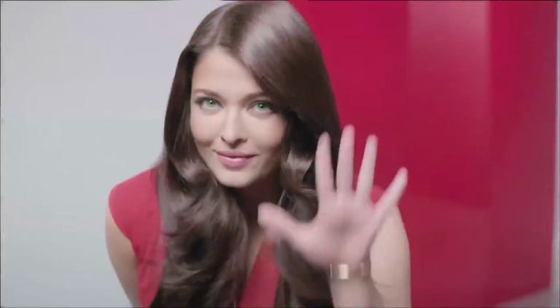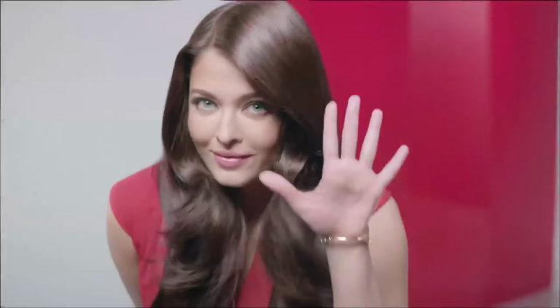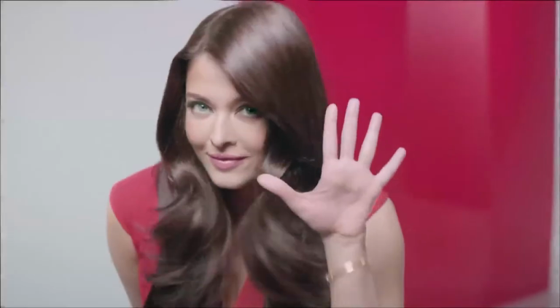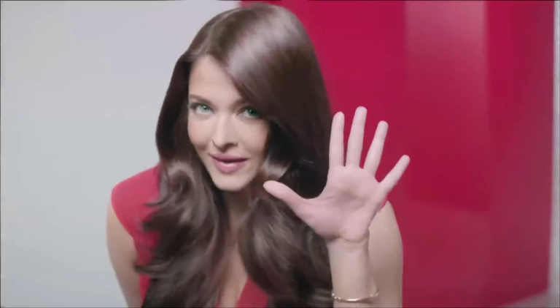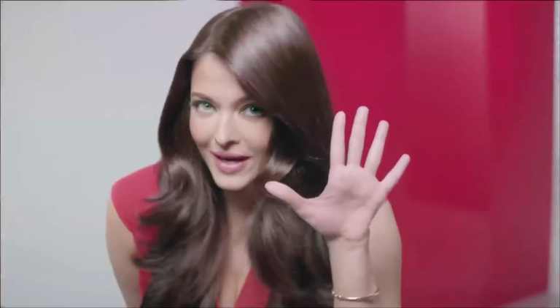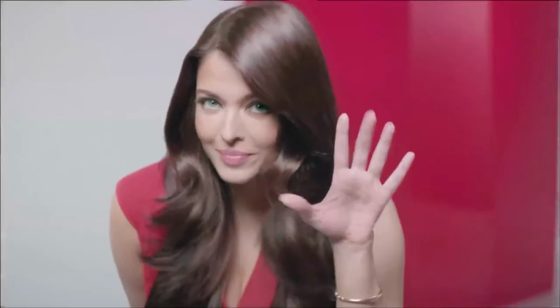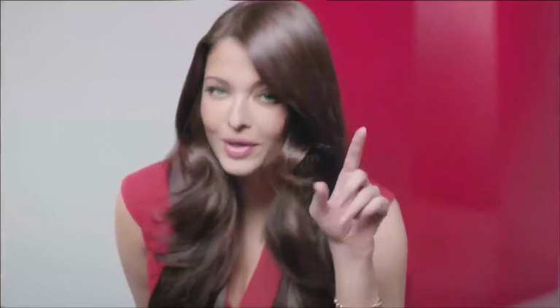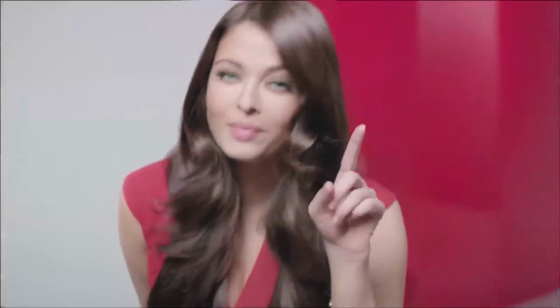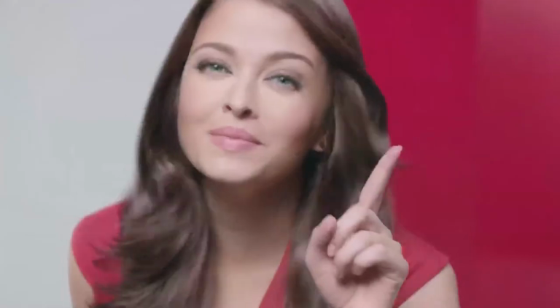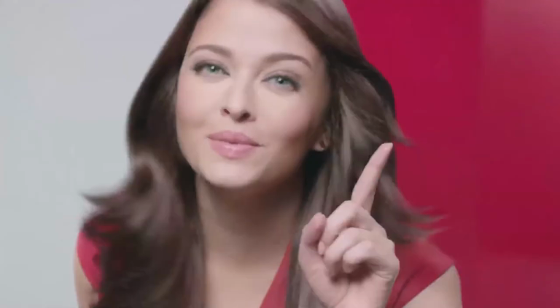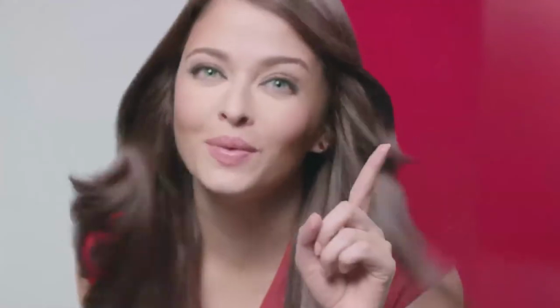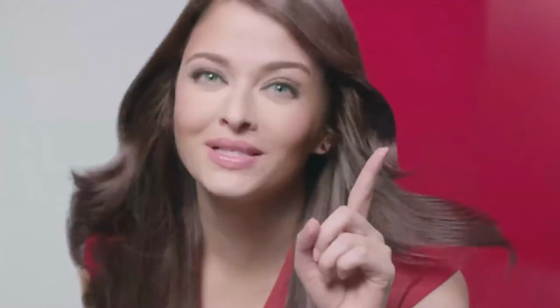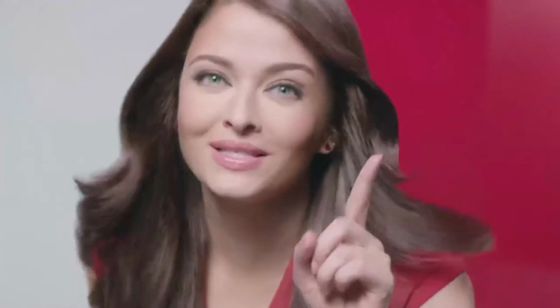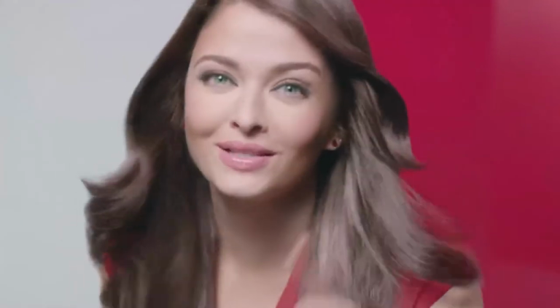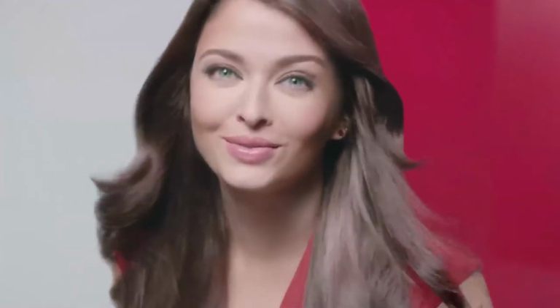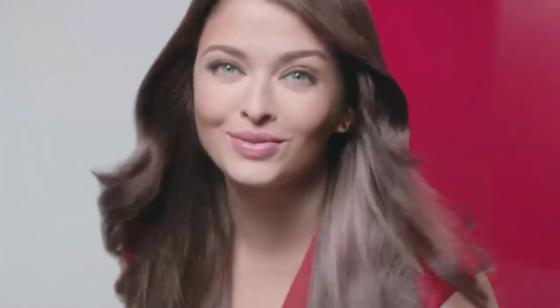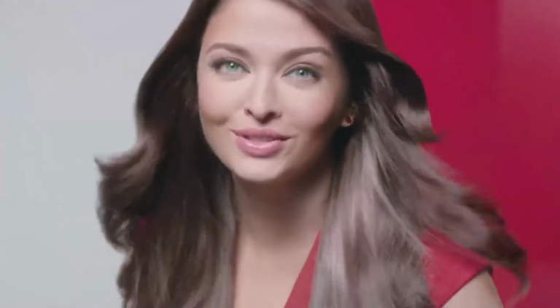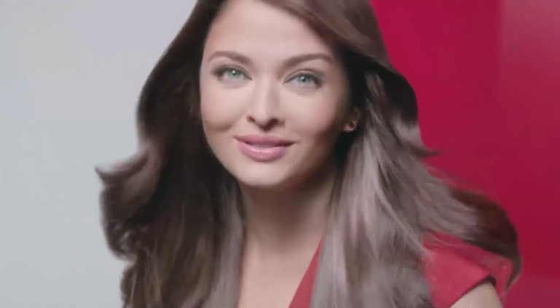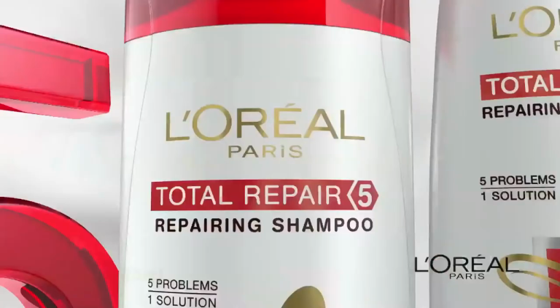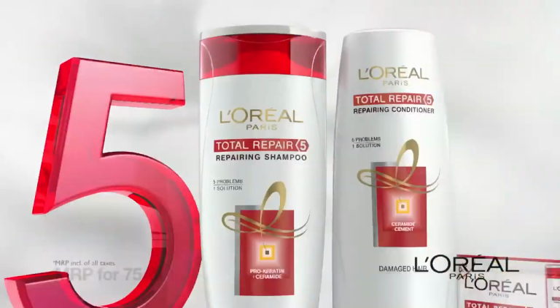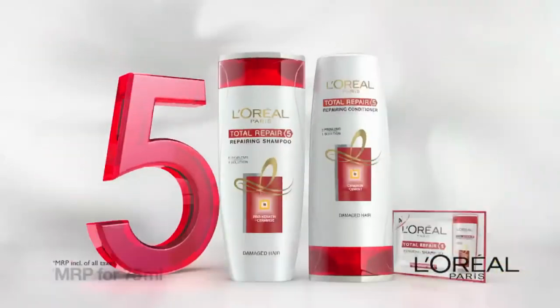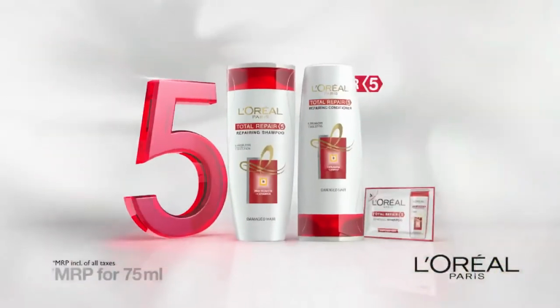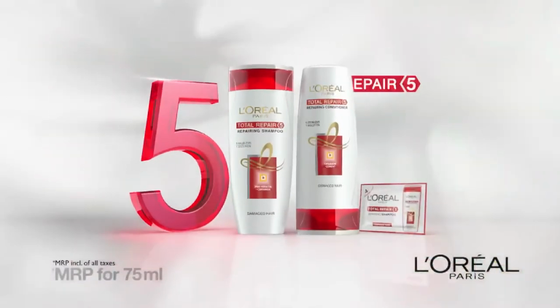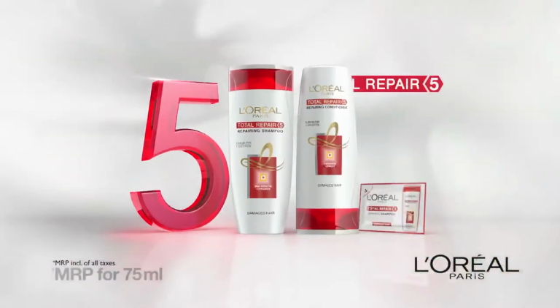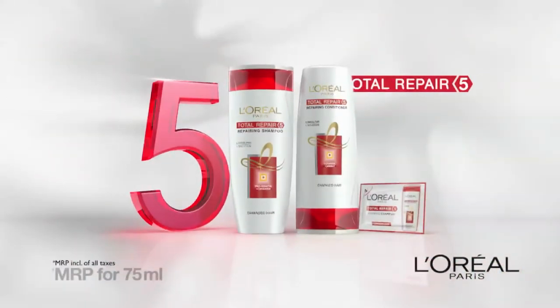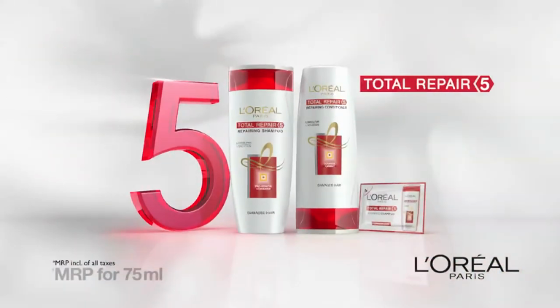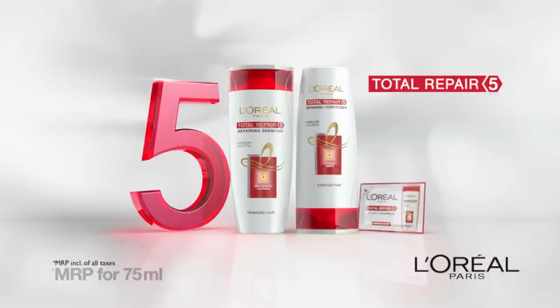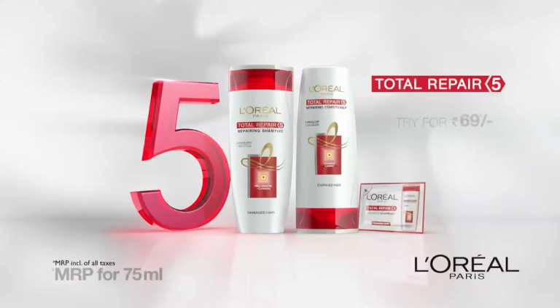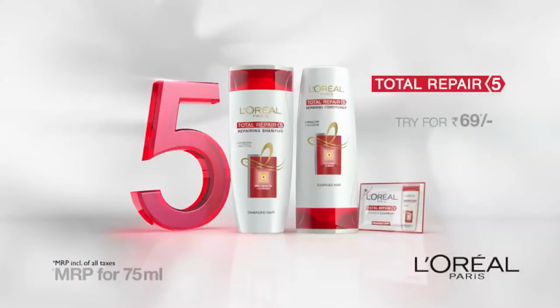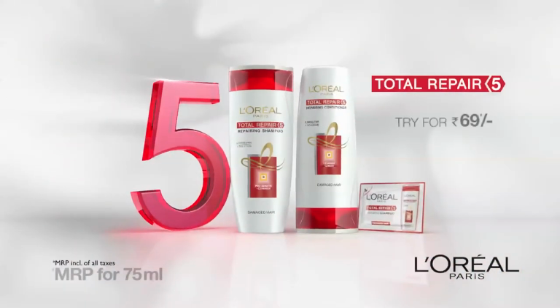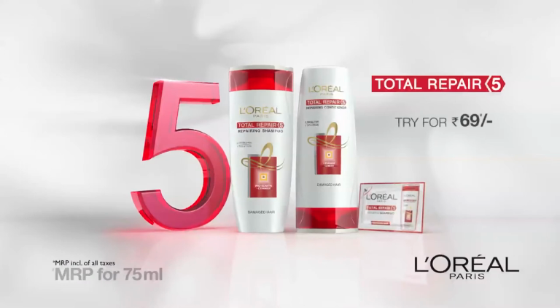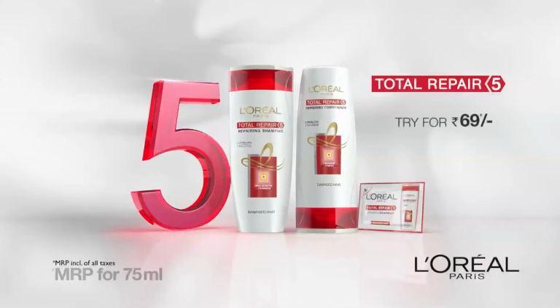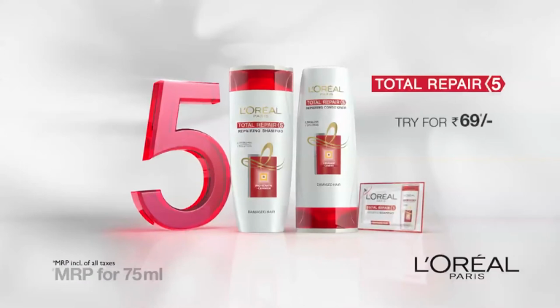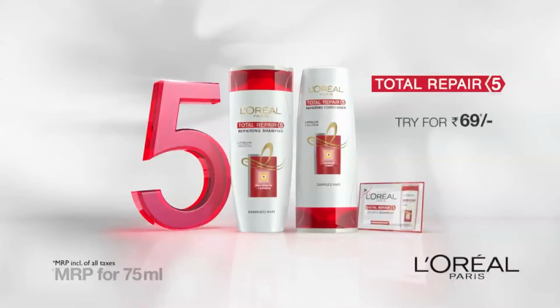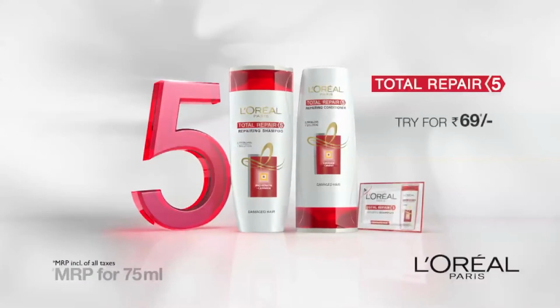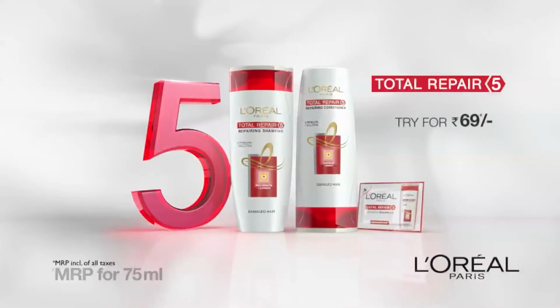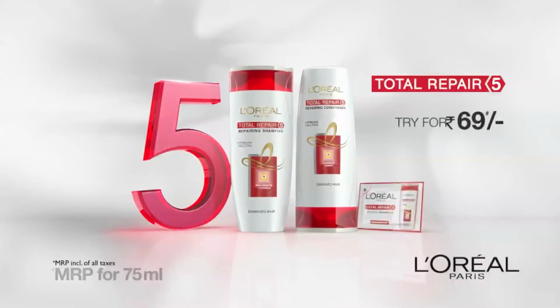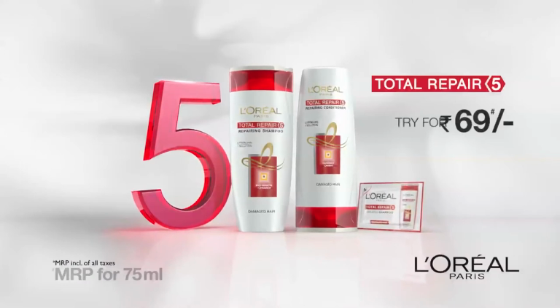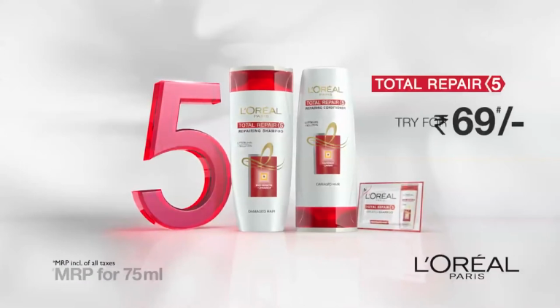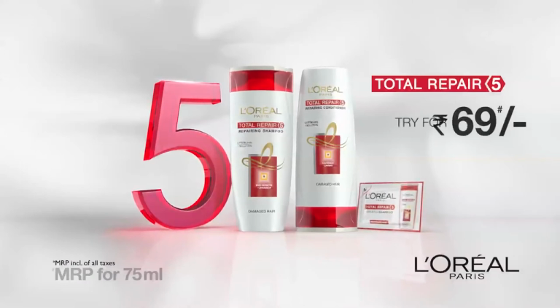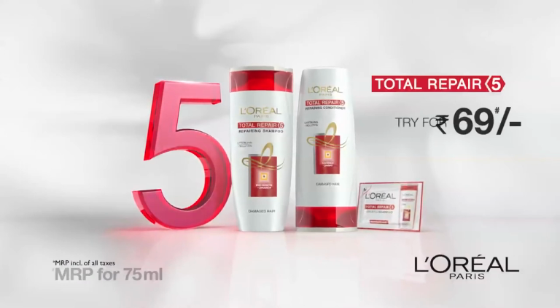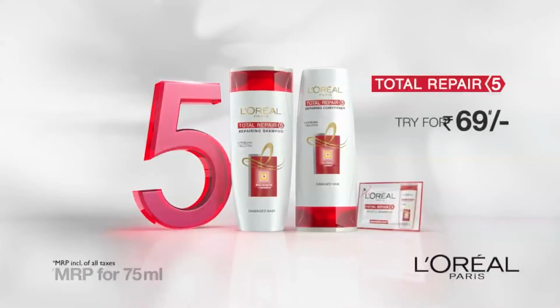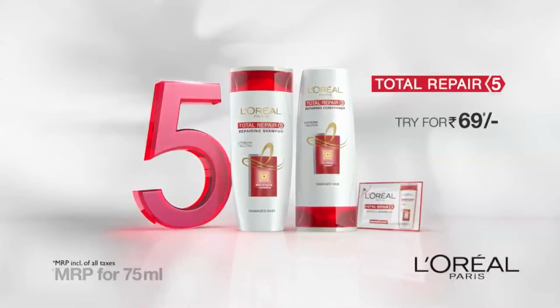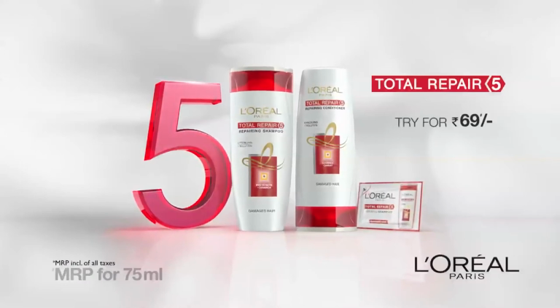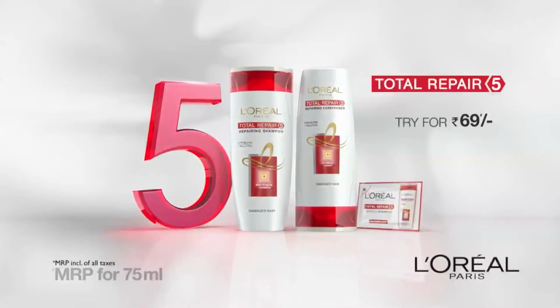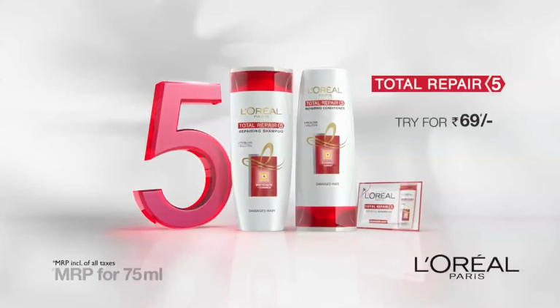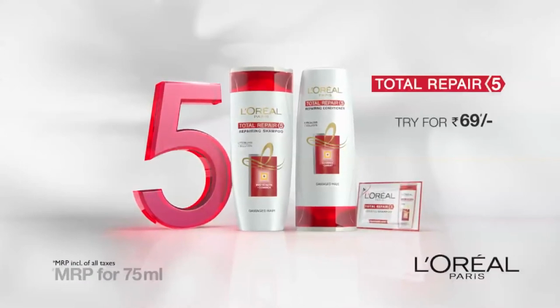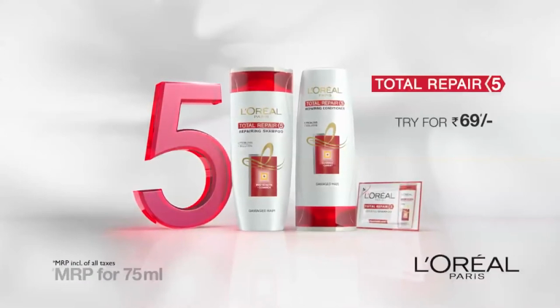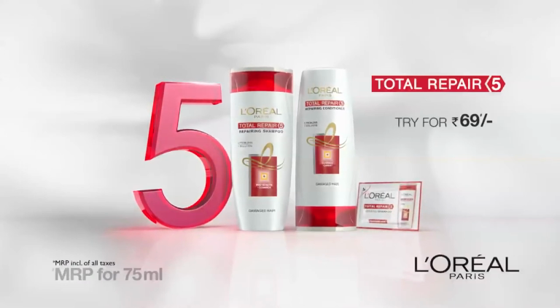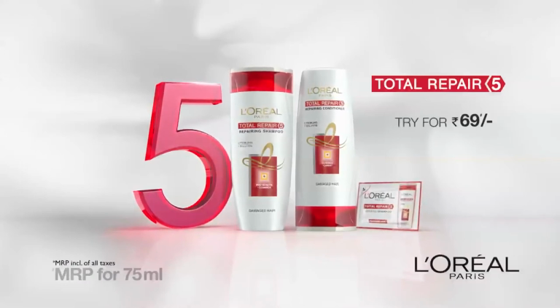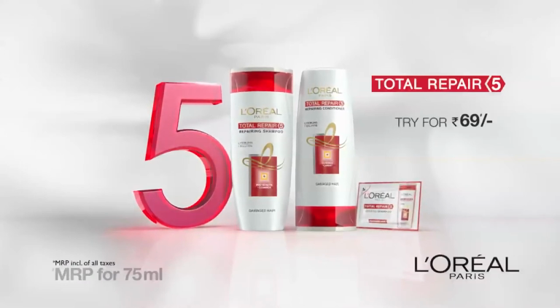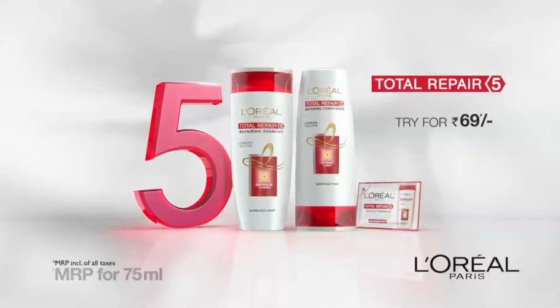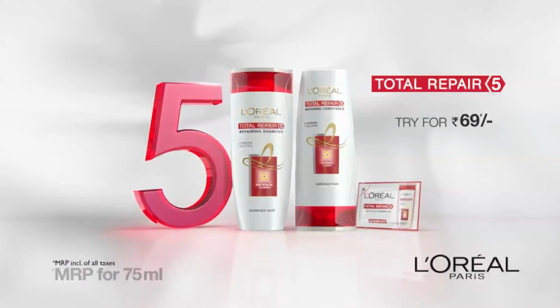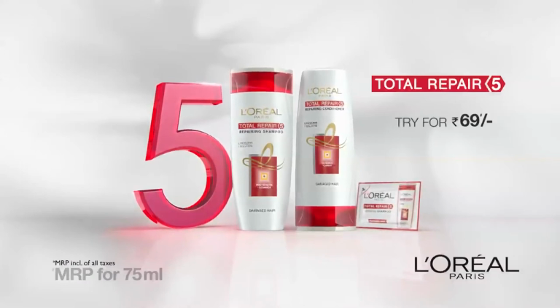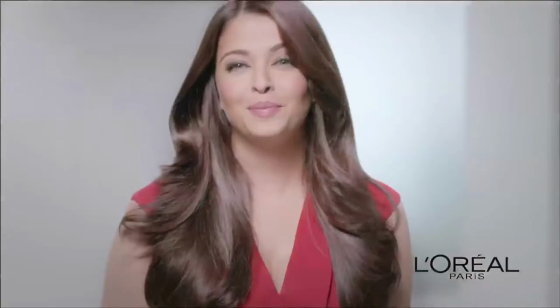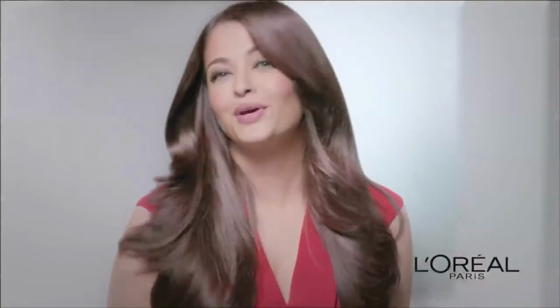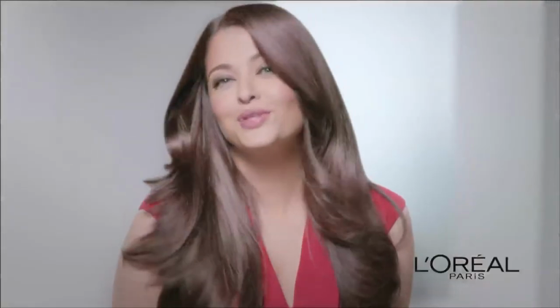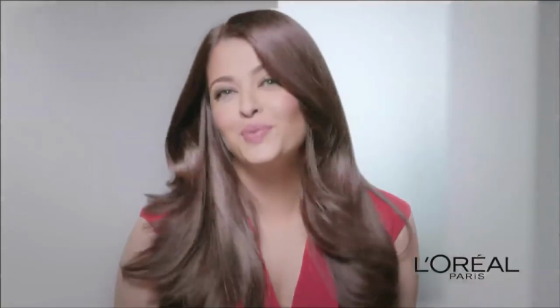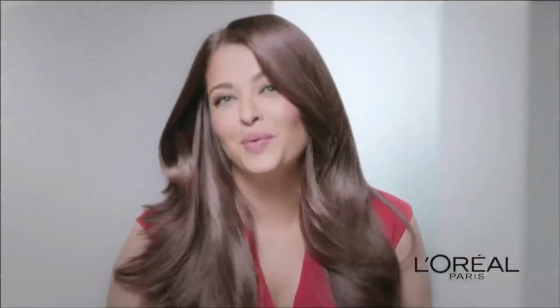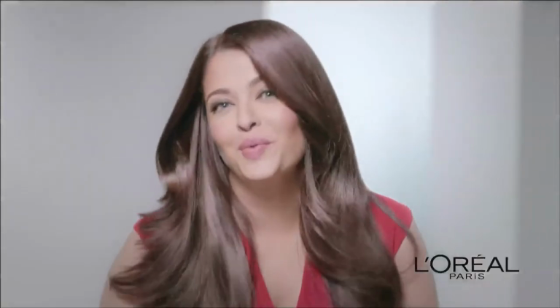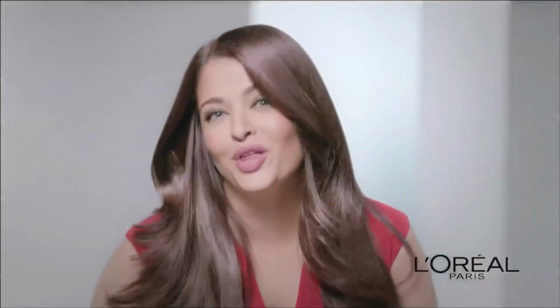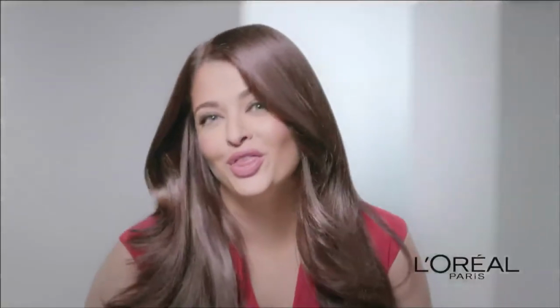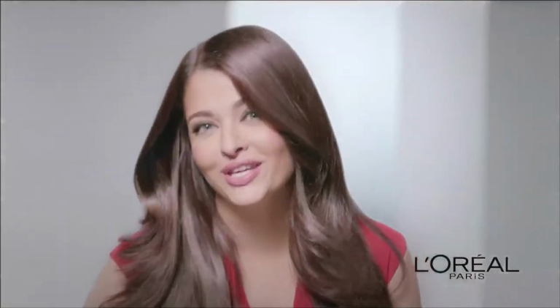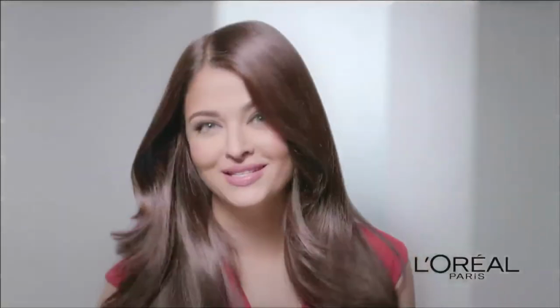Five problems, one solution. Total Repair 5 from L'Oreal Paris. Because we're worth it.